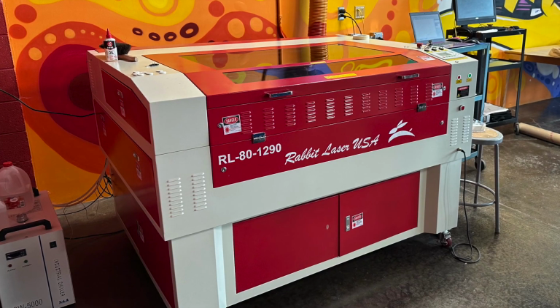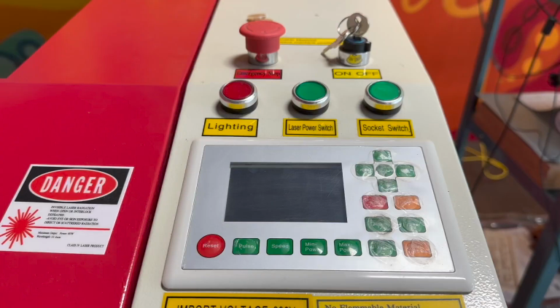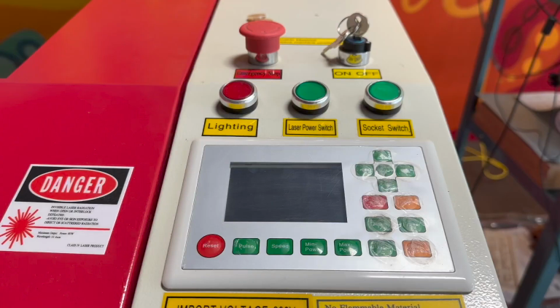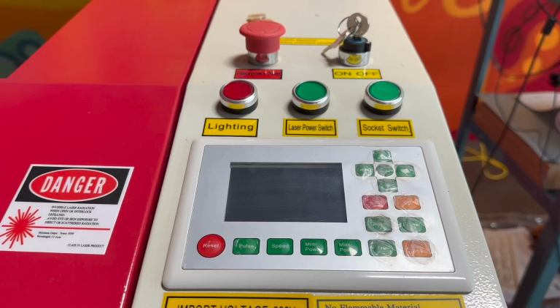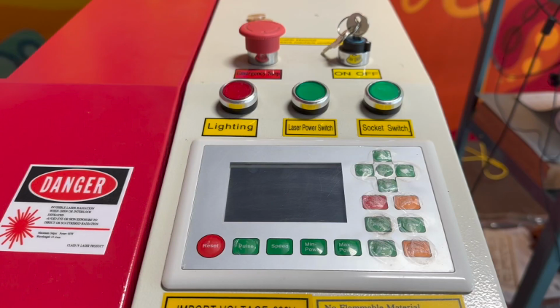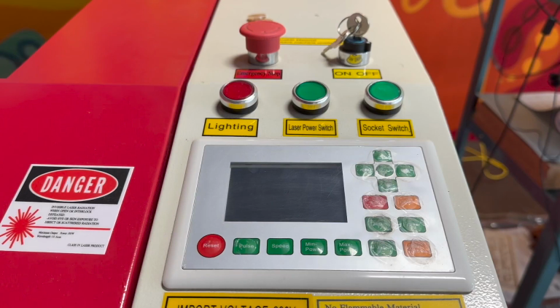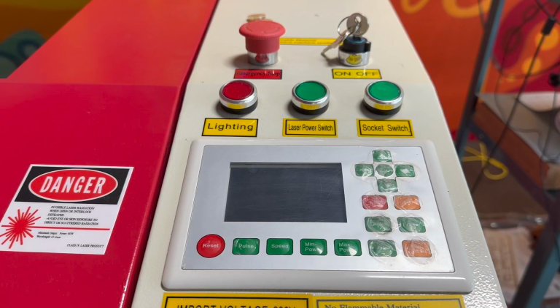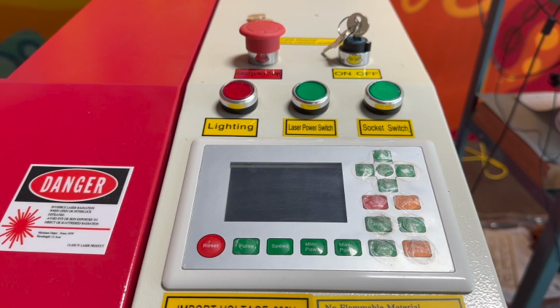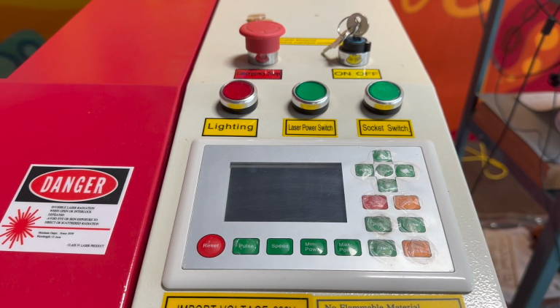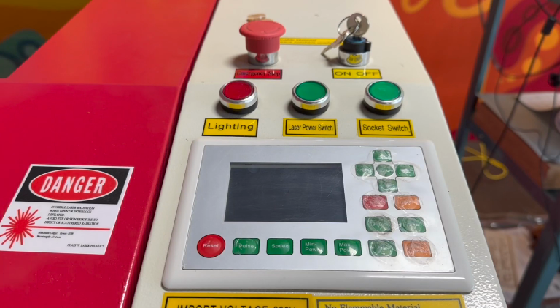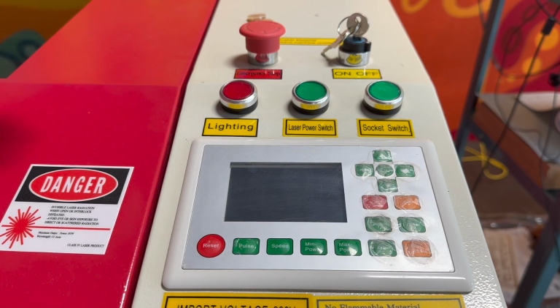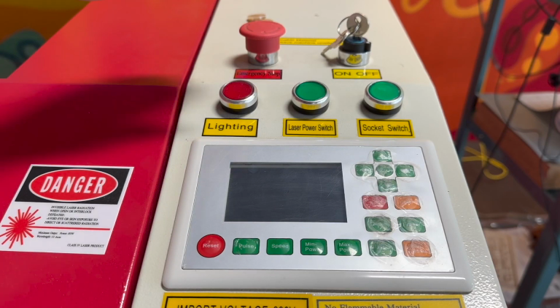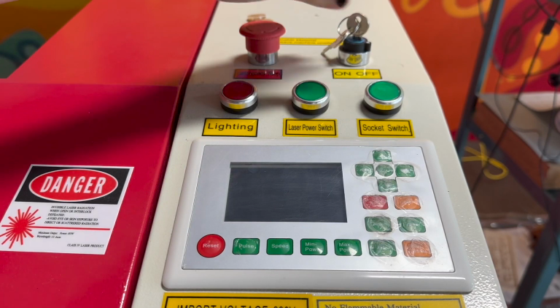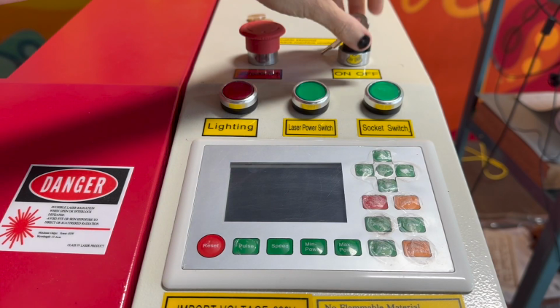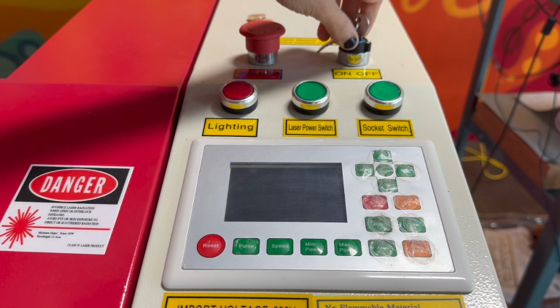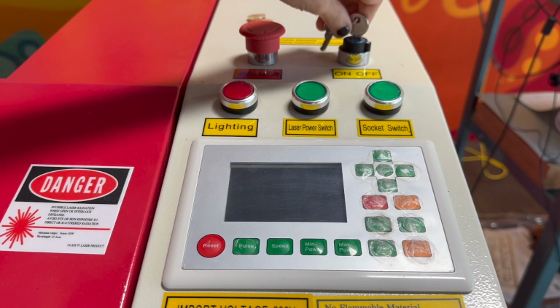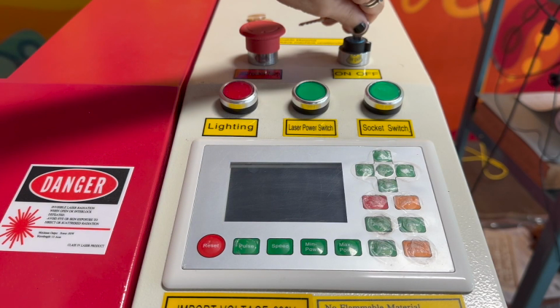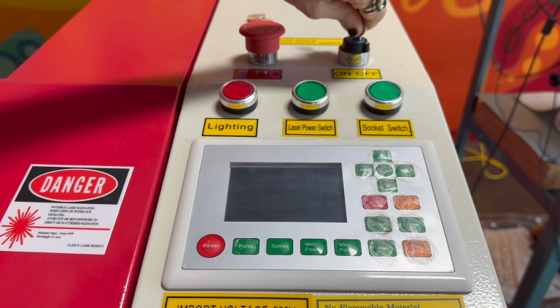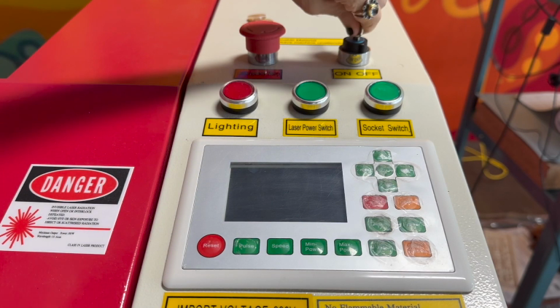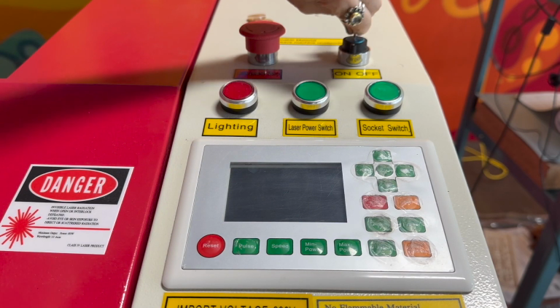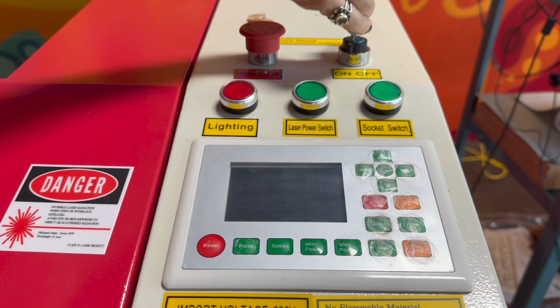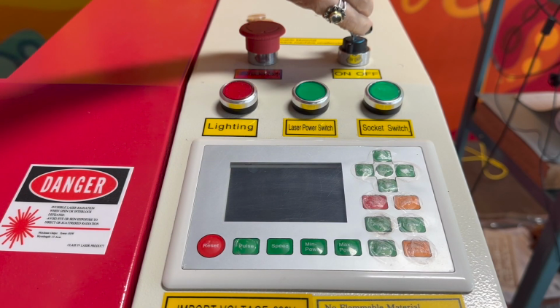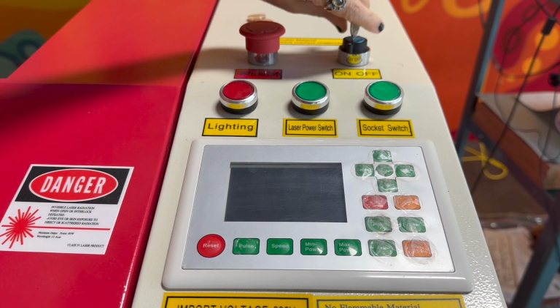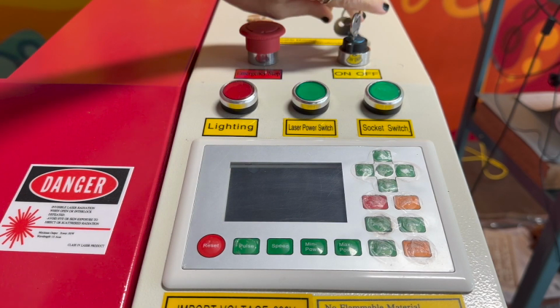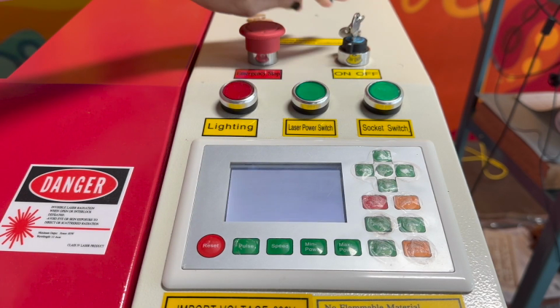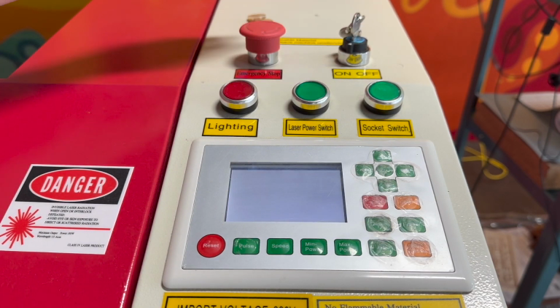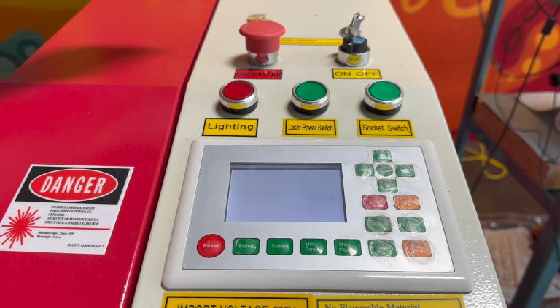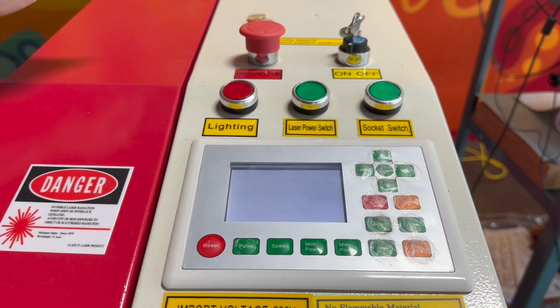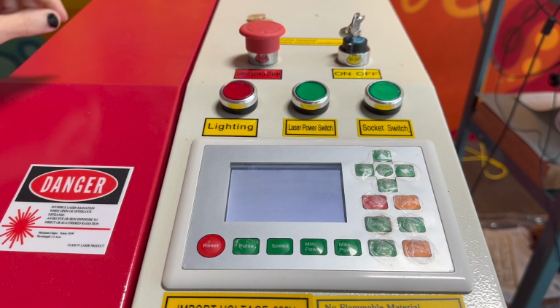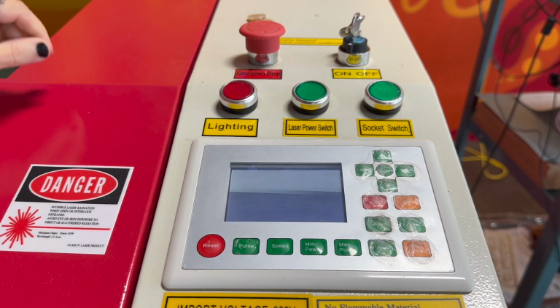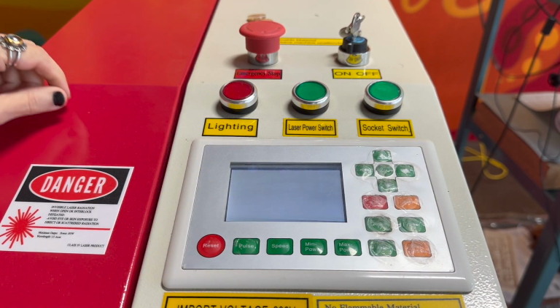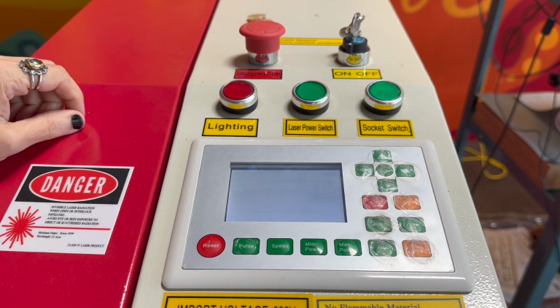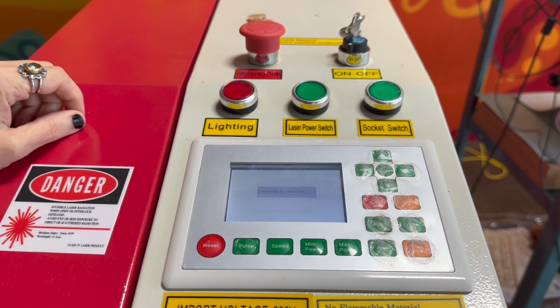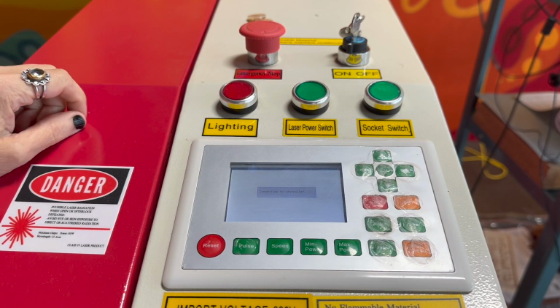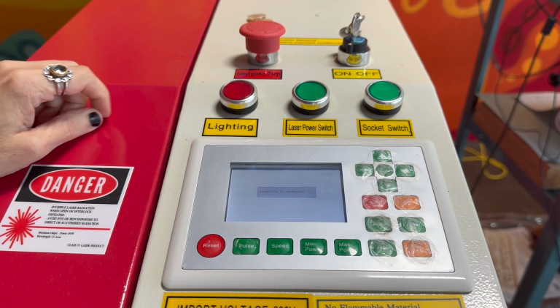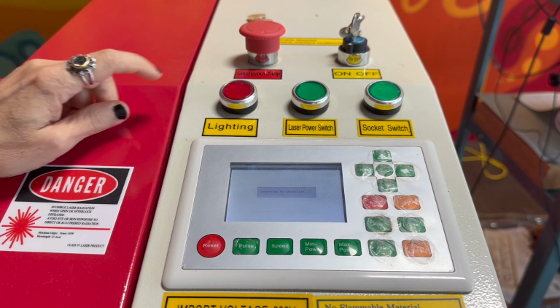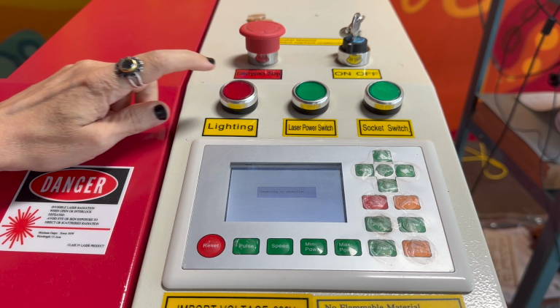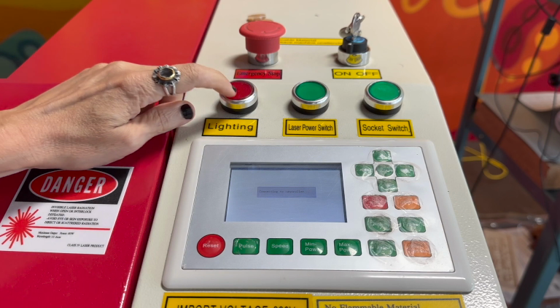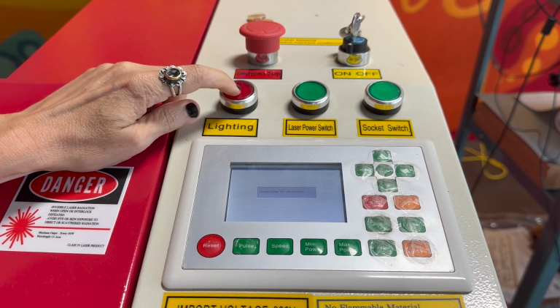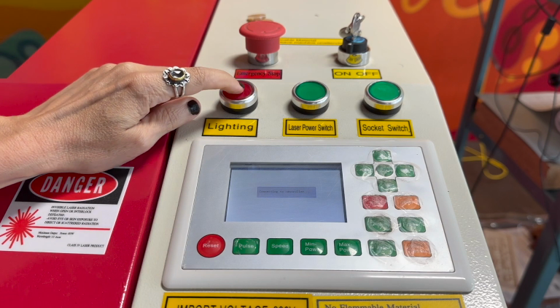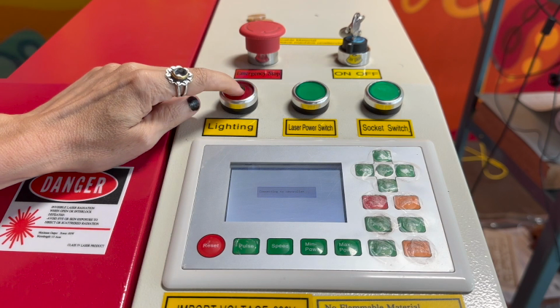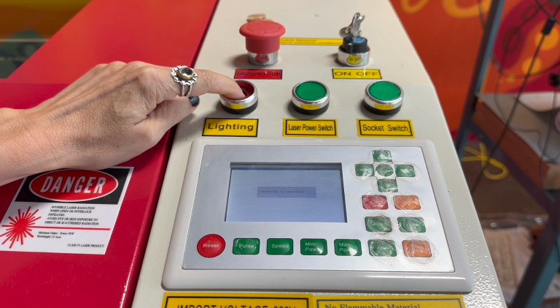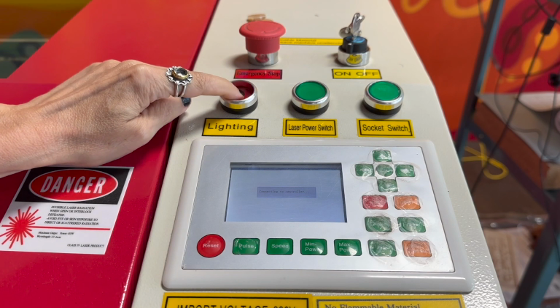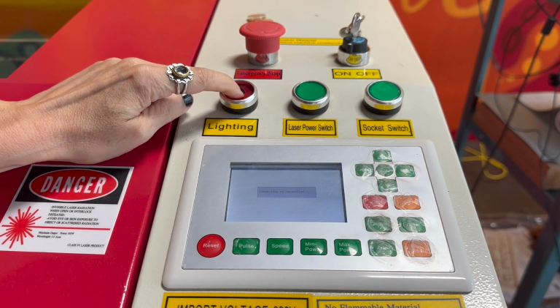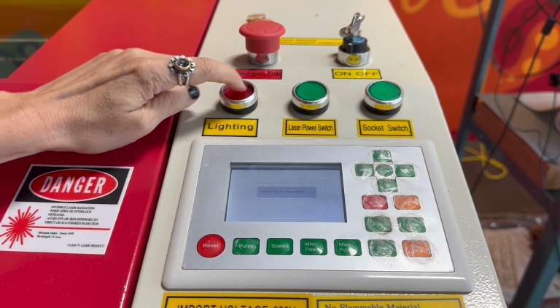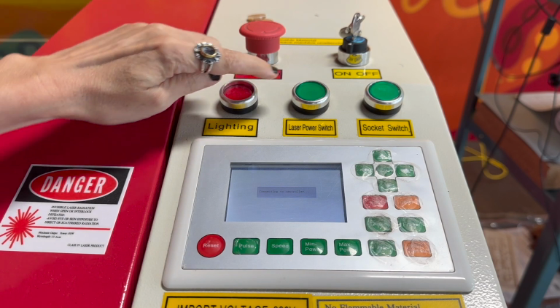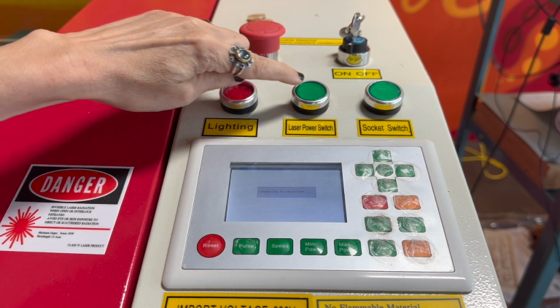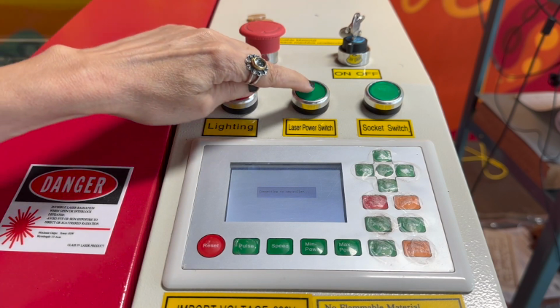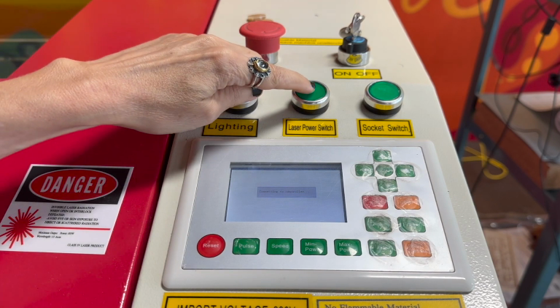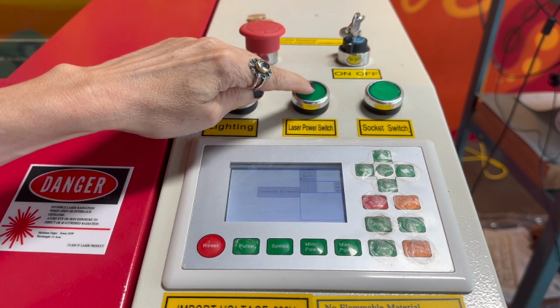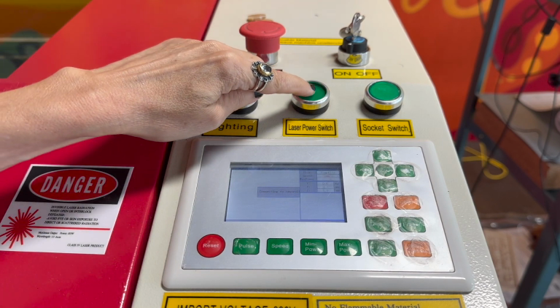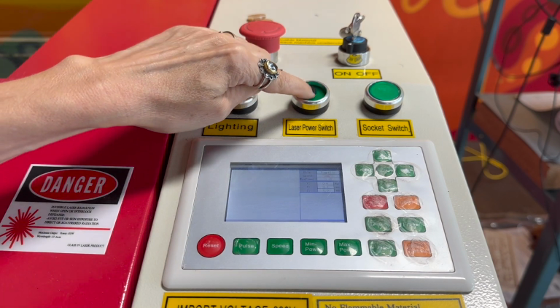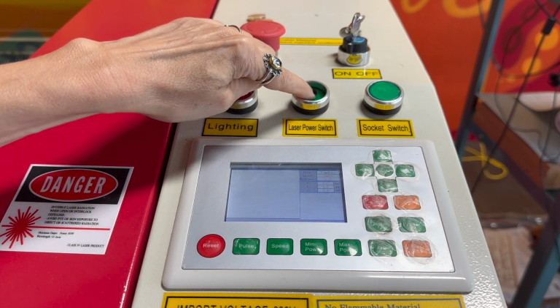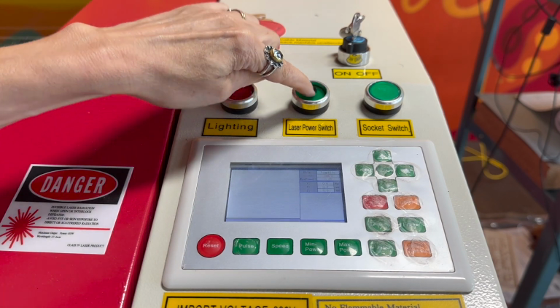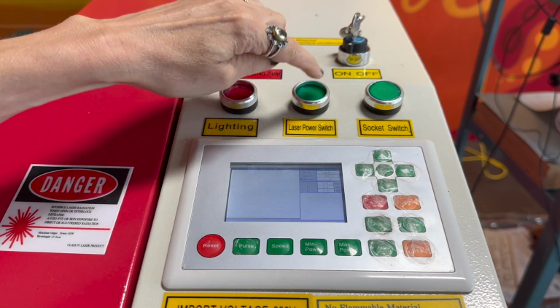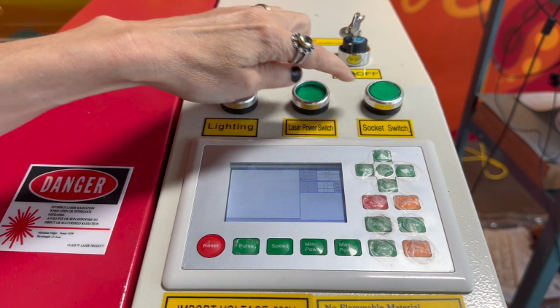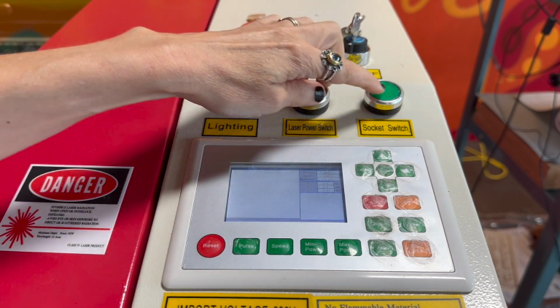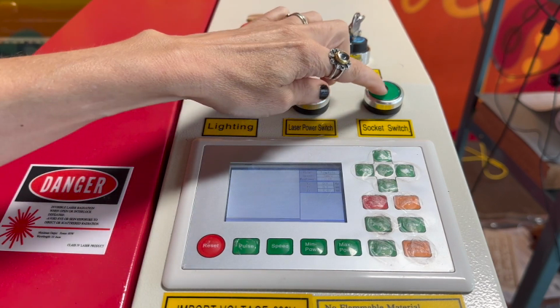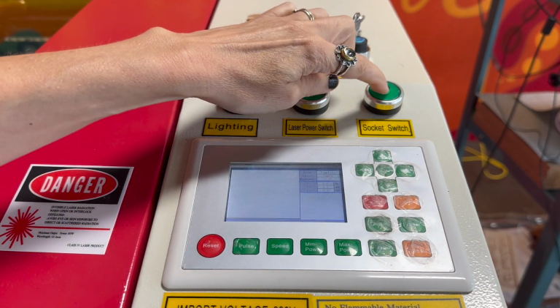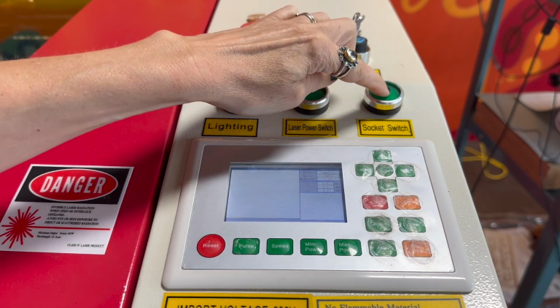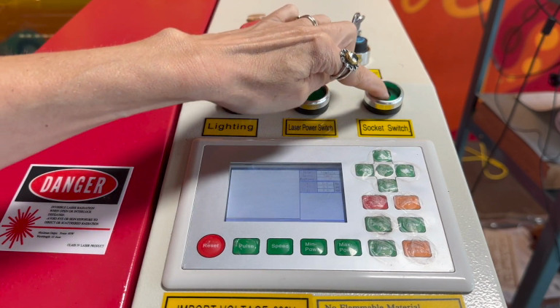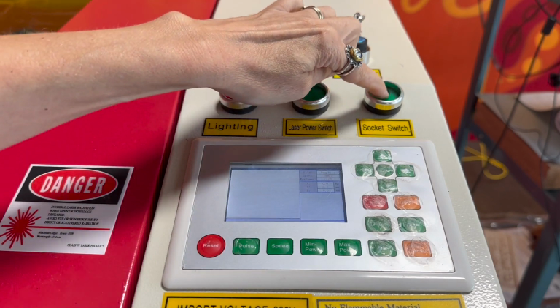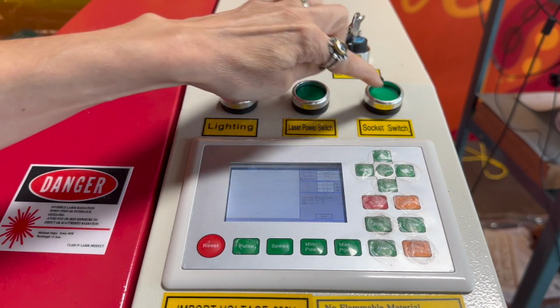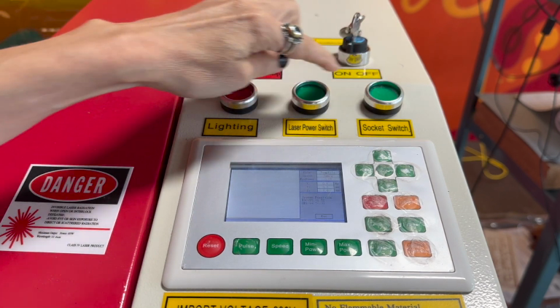To turn on the machine, turn the key, then press each of the three buttons: lighting, laser power switch, and socket switch.